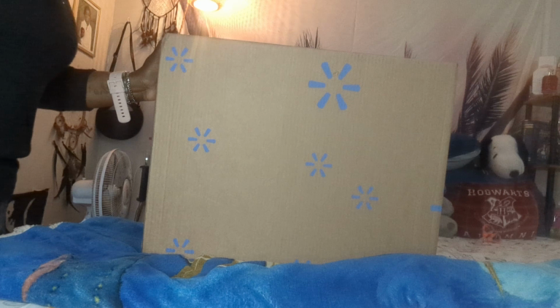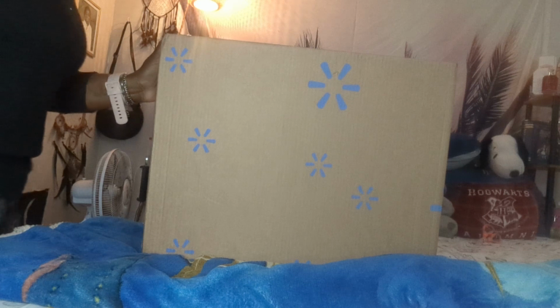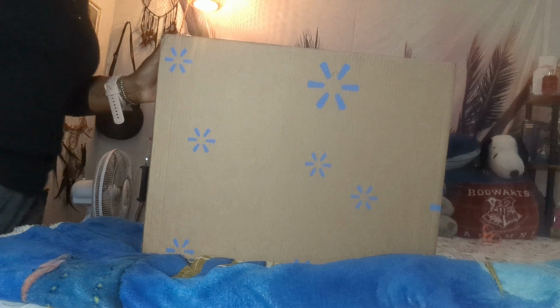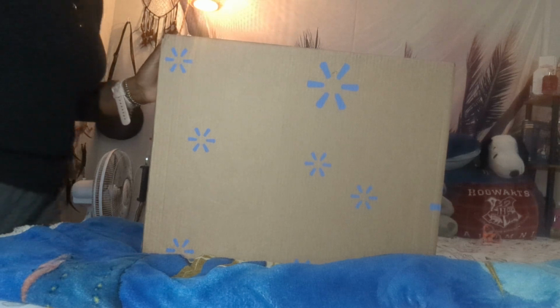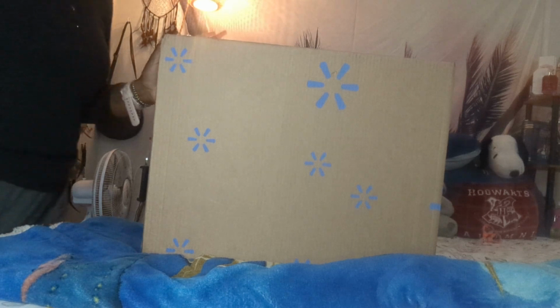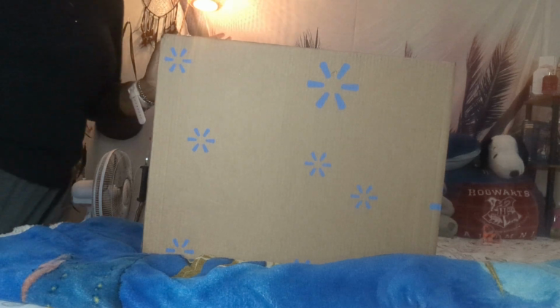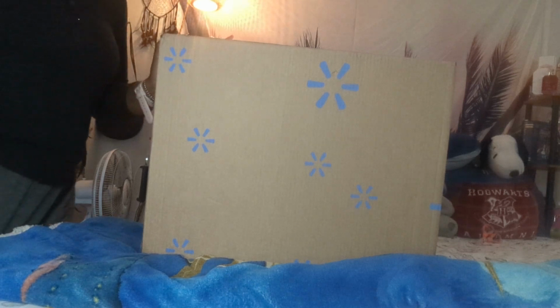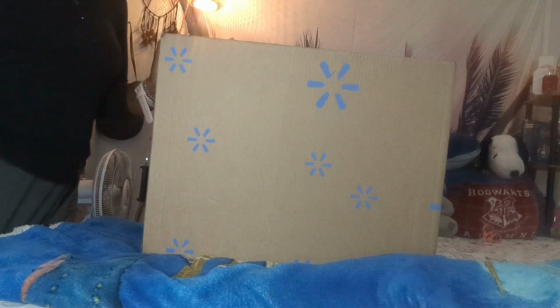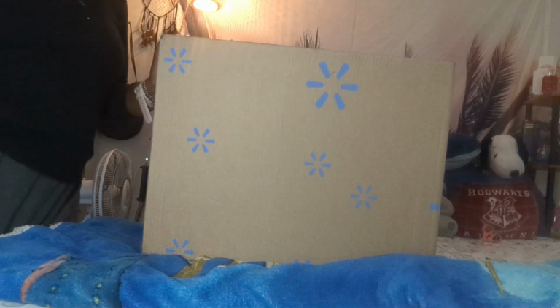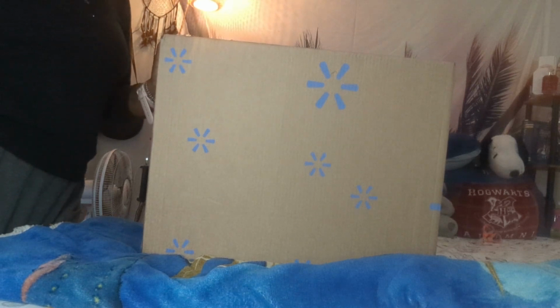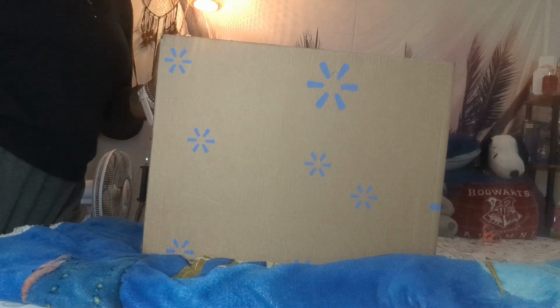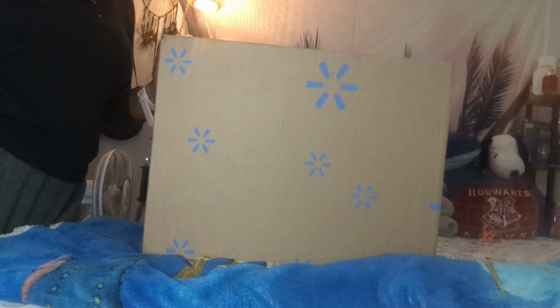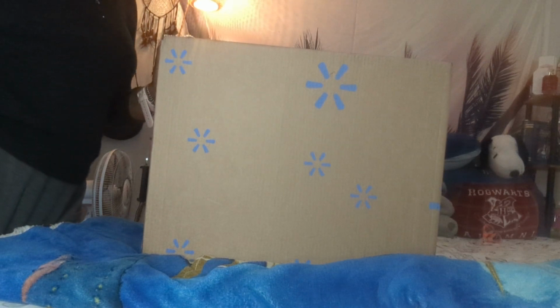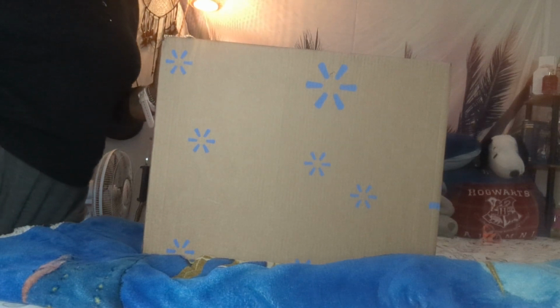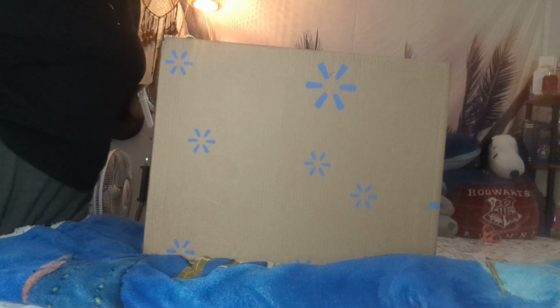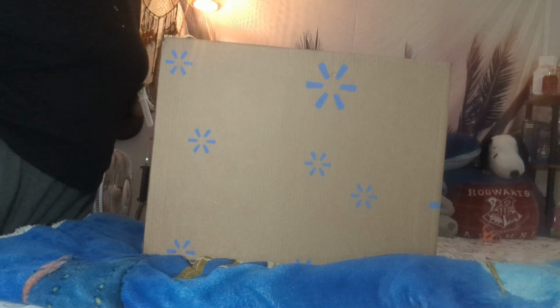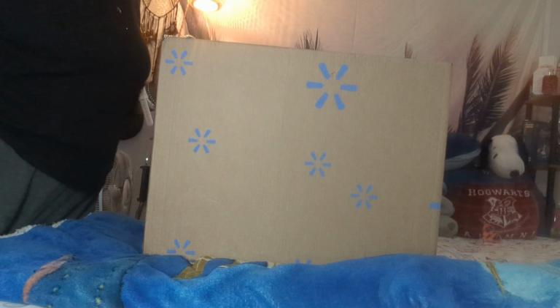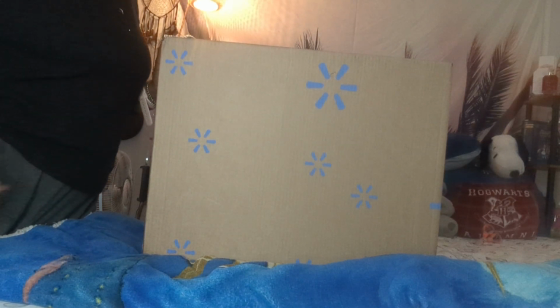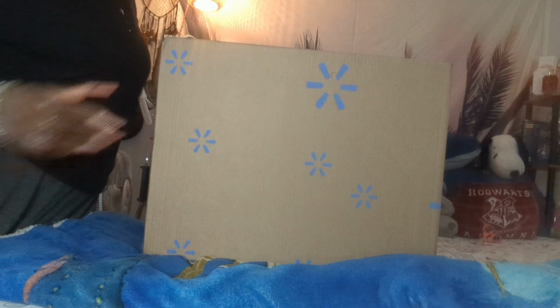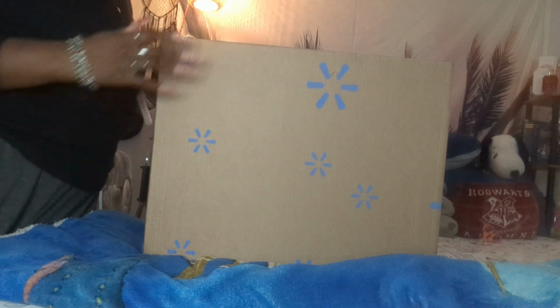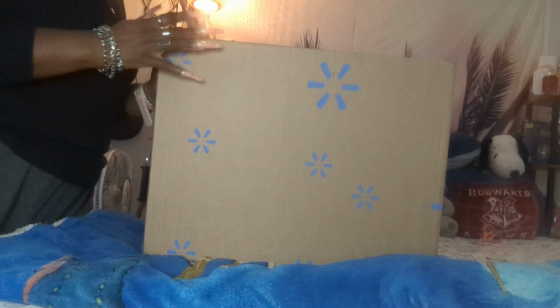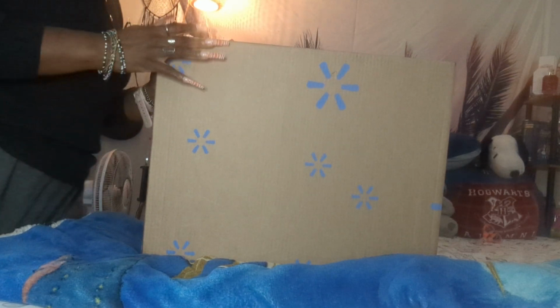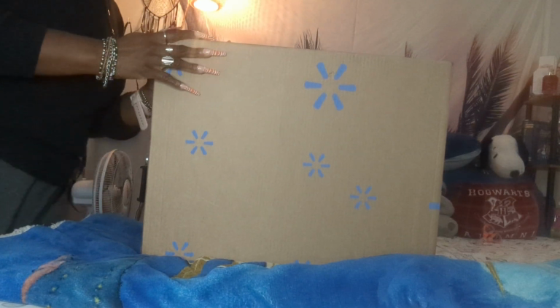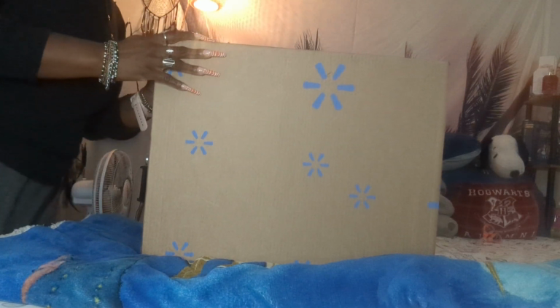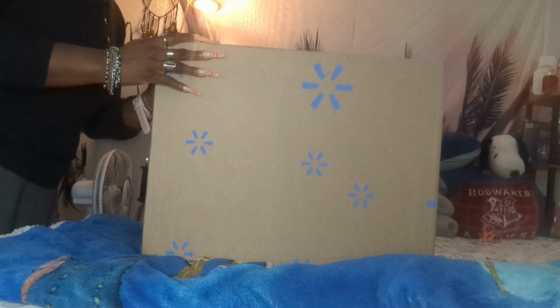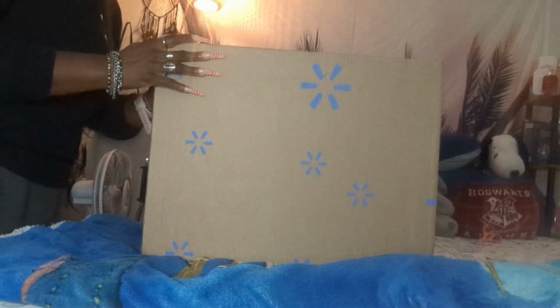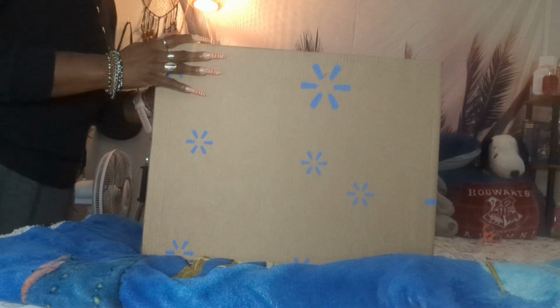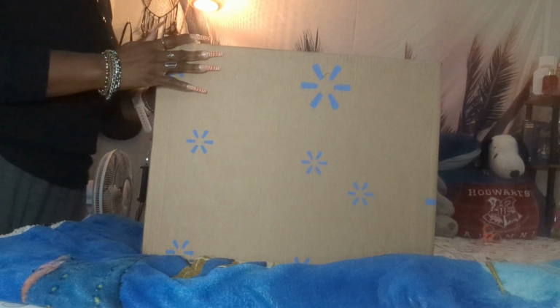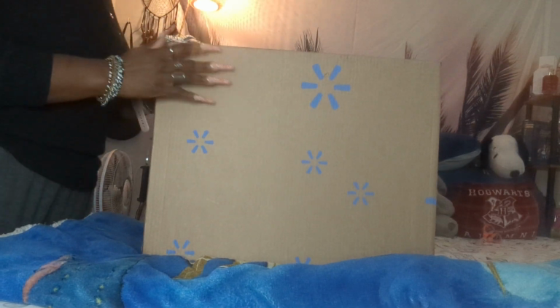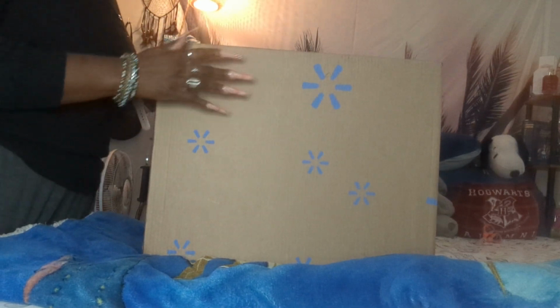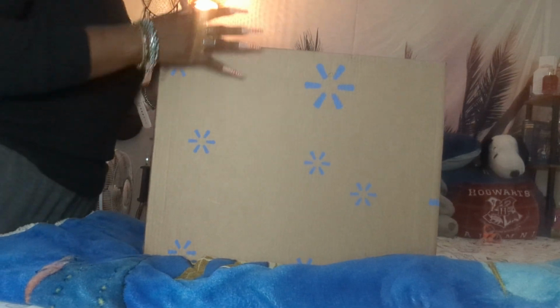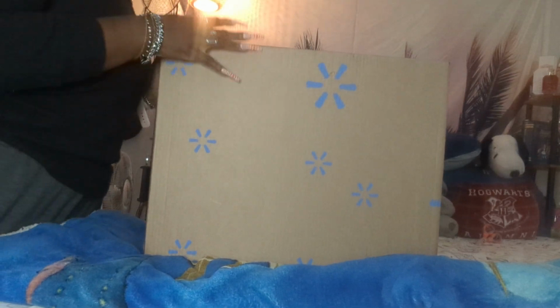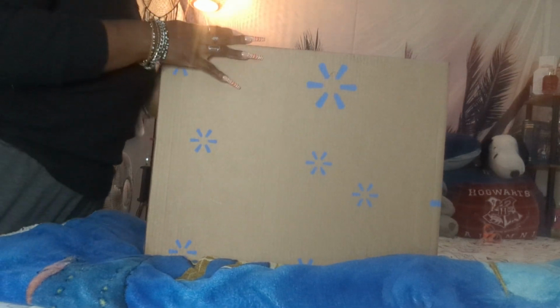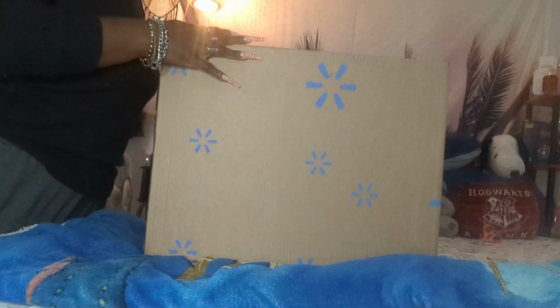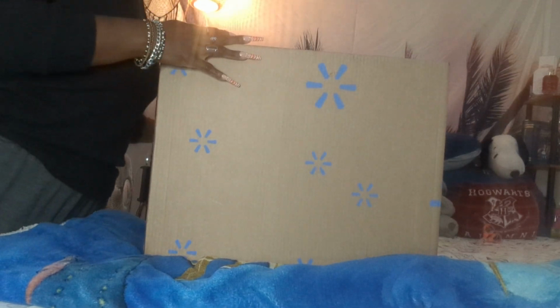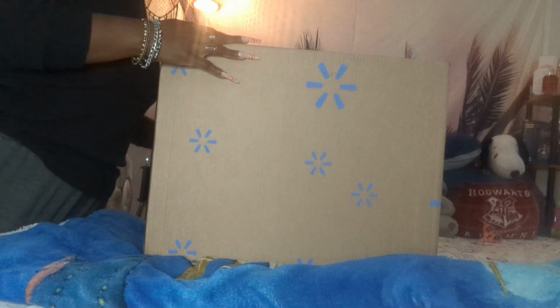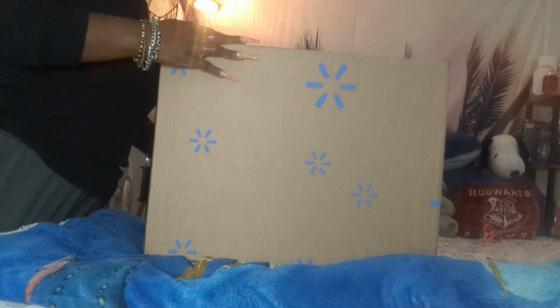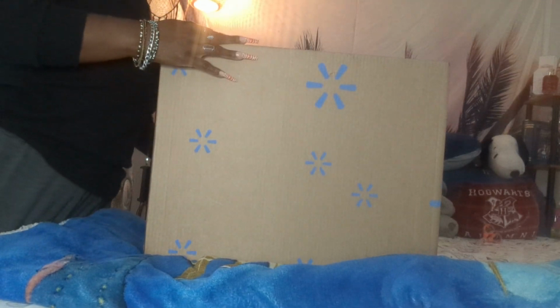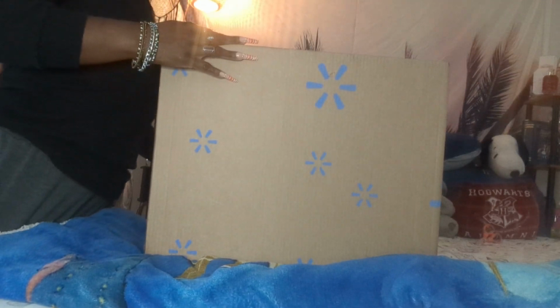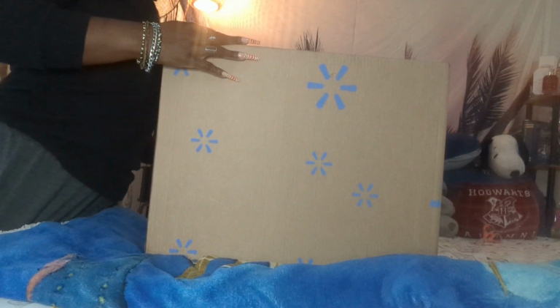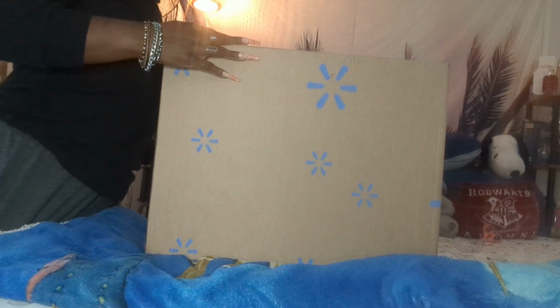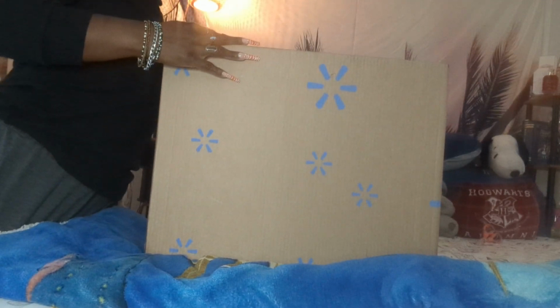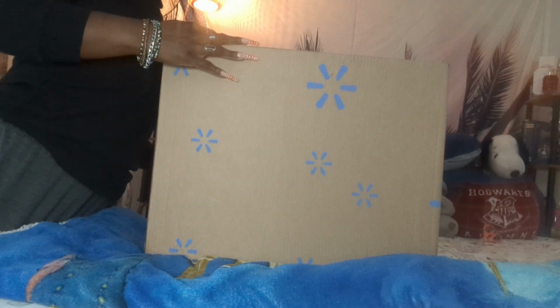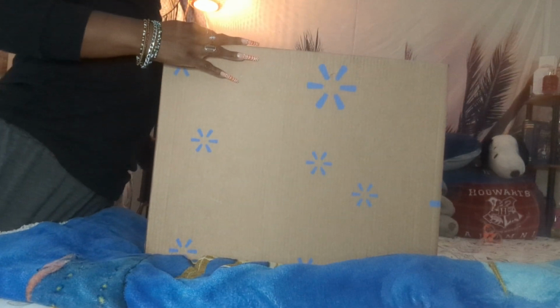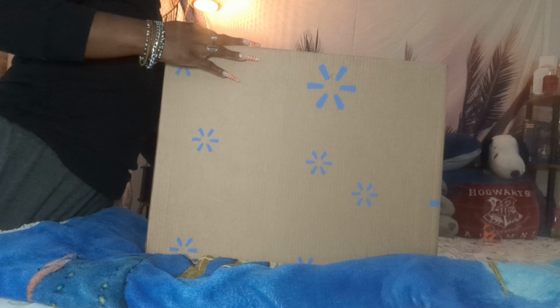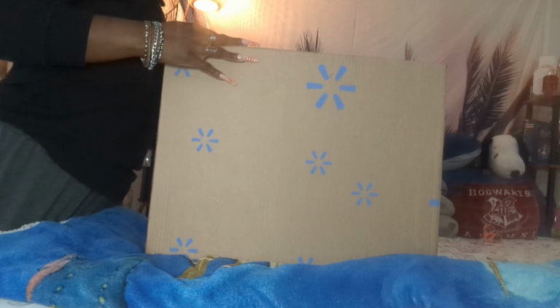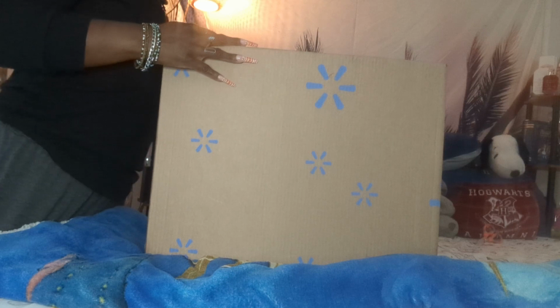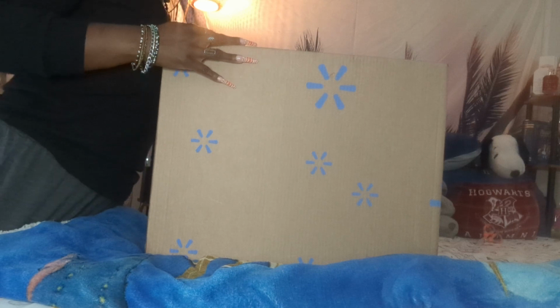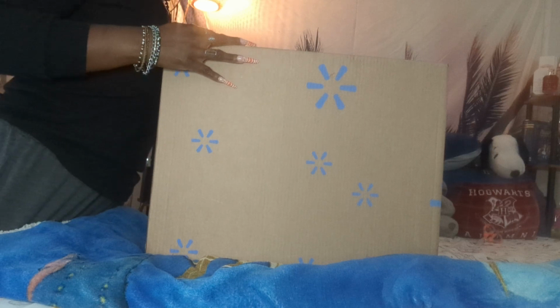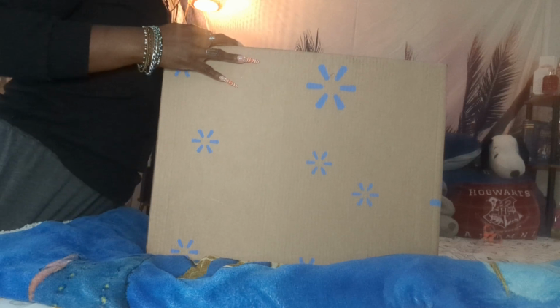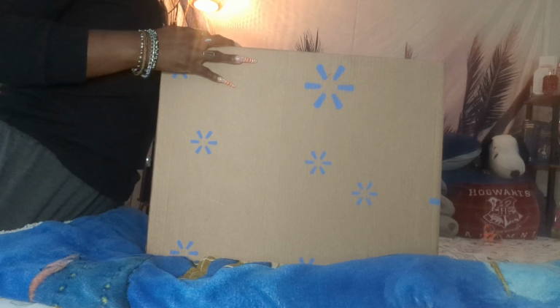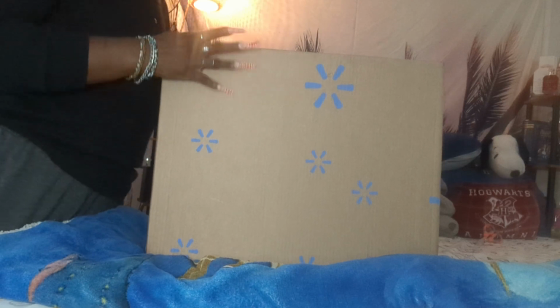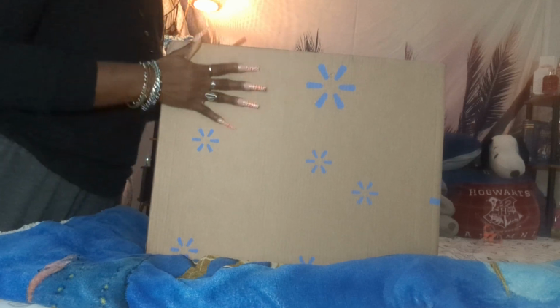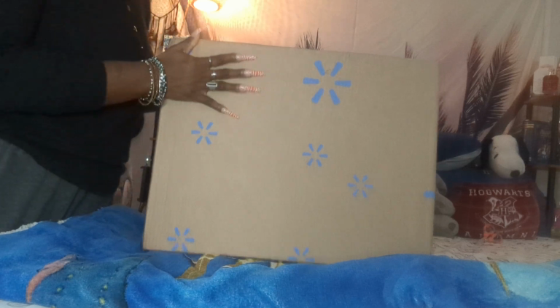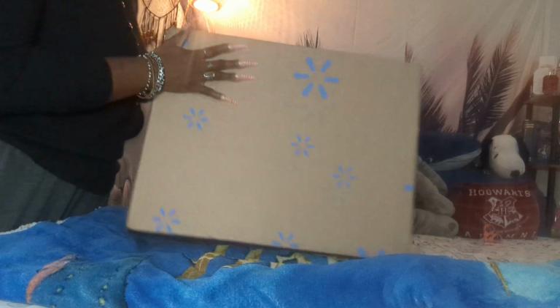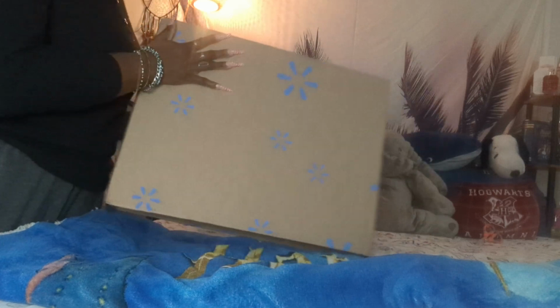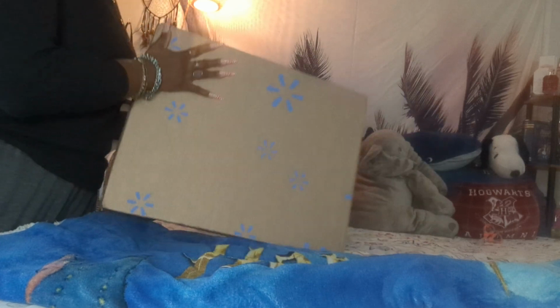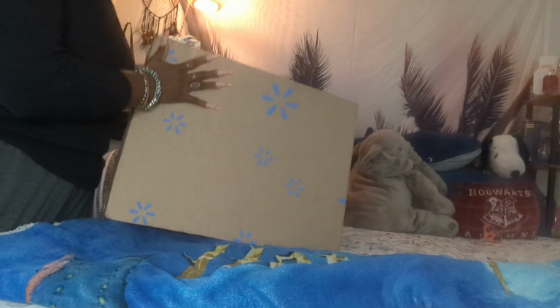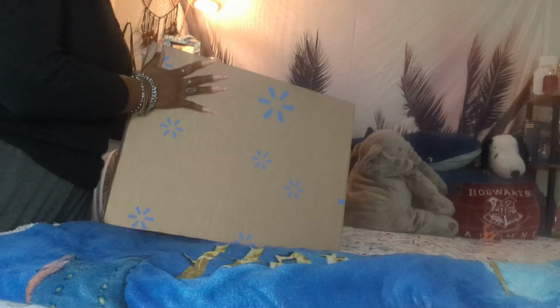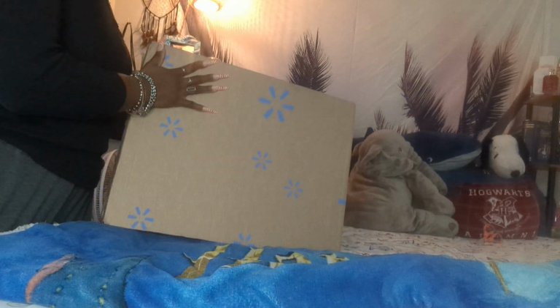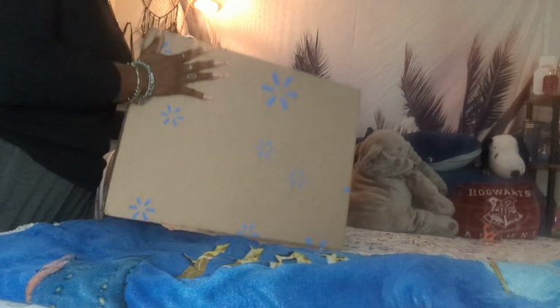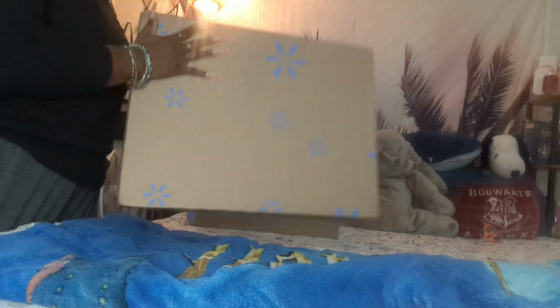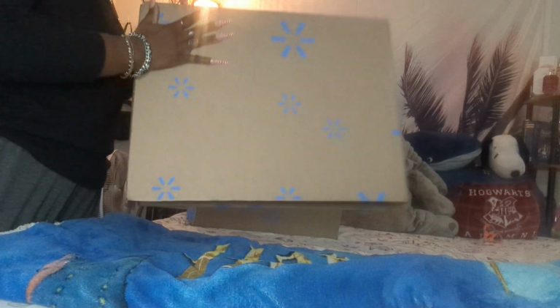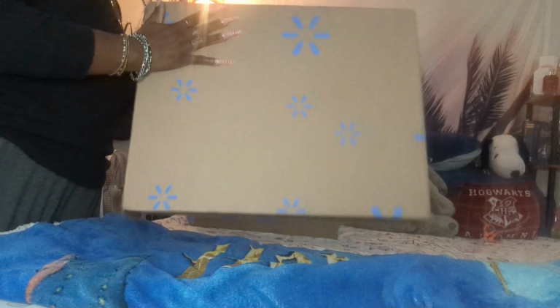Hey everyone! Welcome back to my channel and welcome back to a new video. So today I have a couple of things that I am going to unbox here.